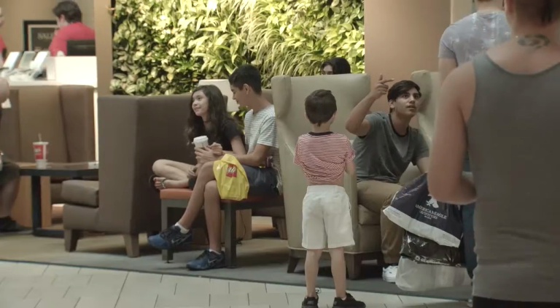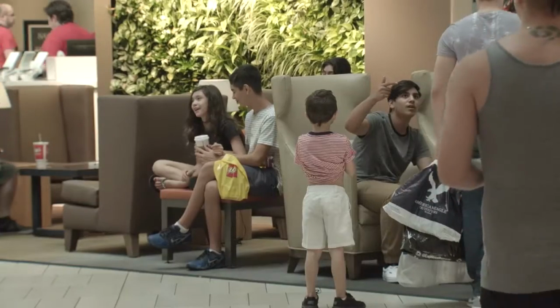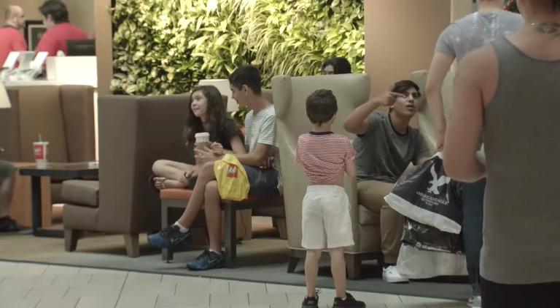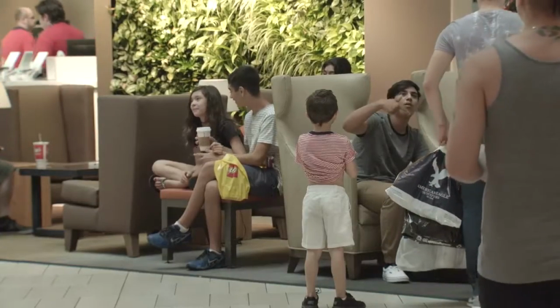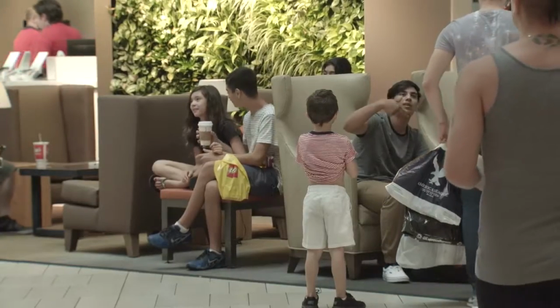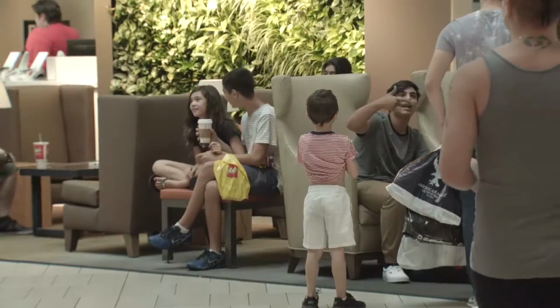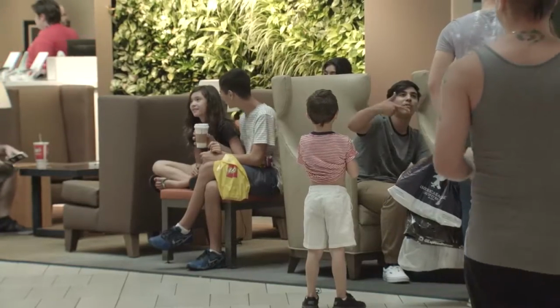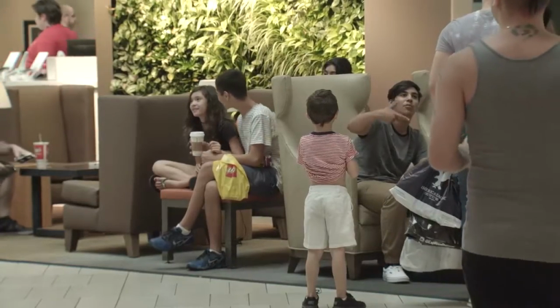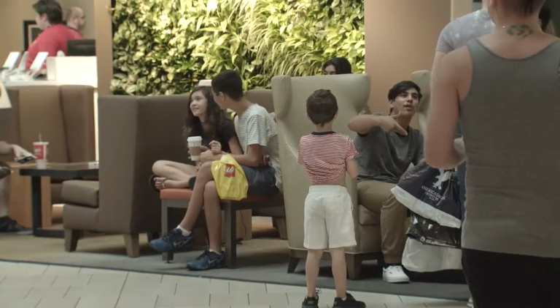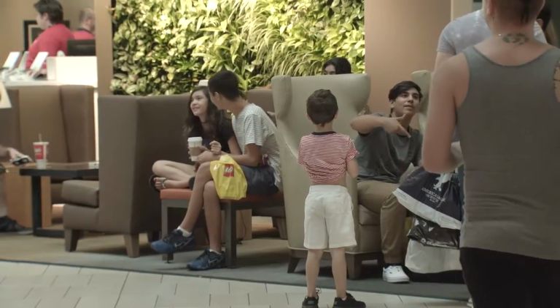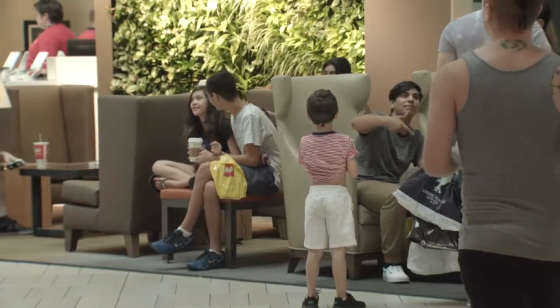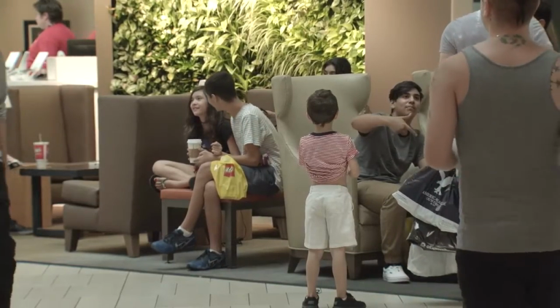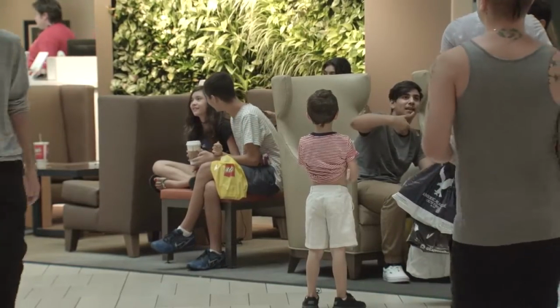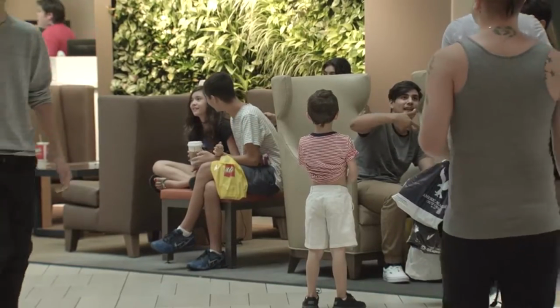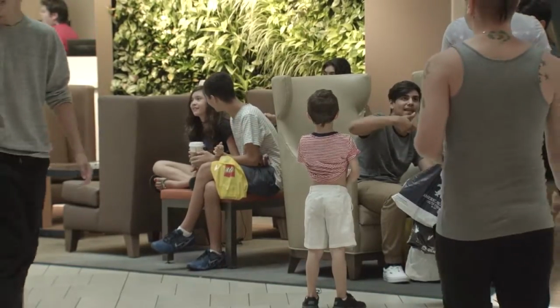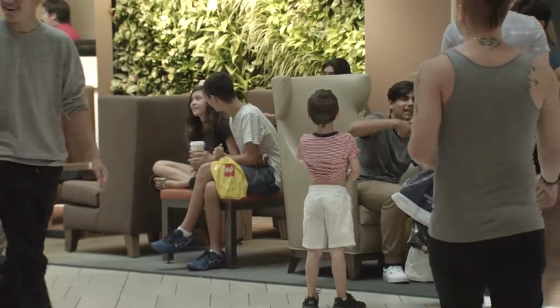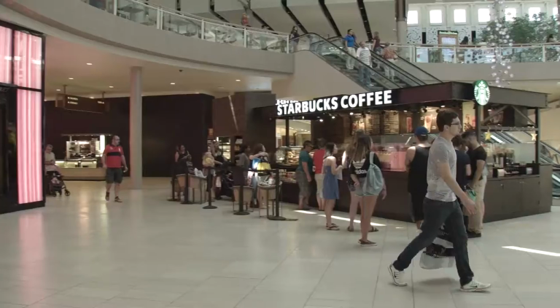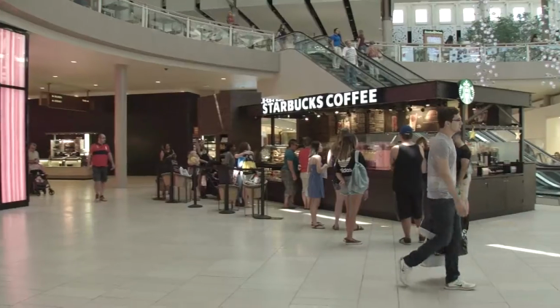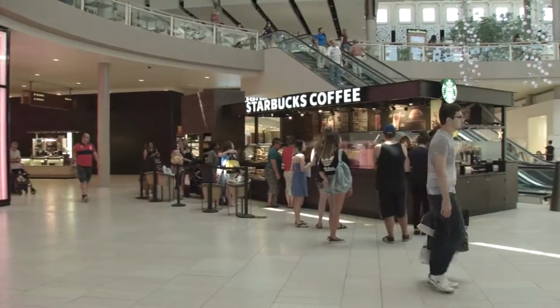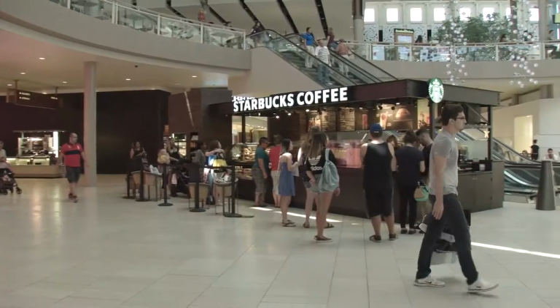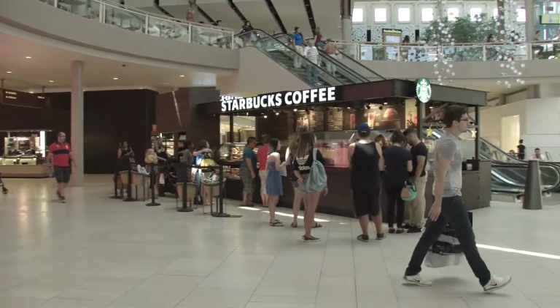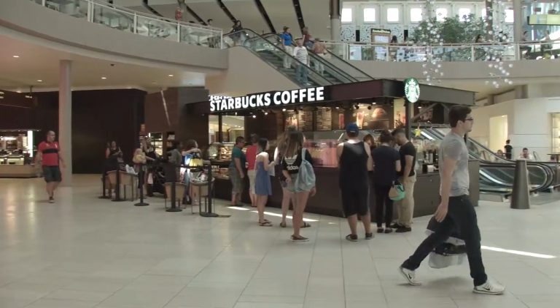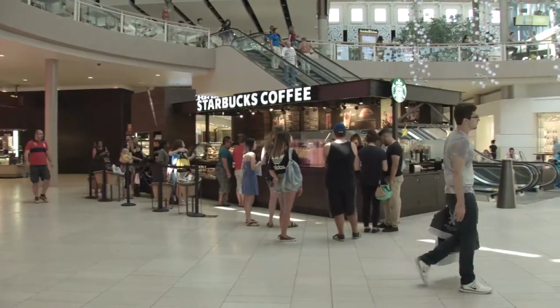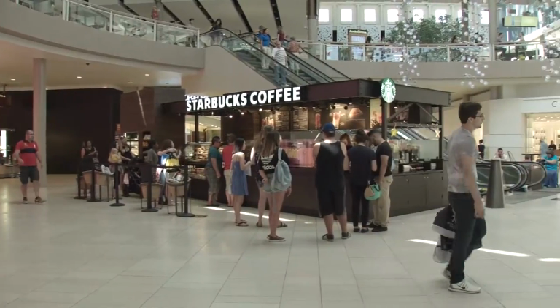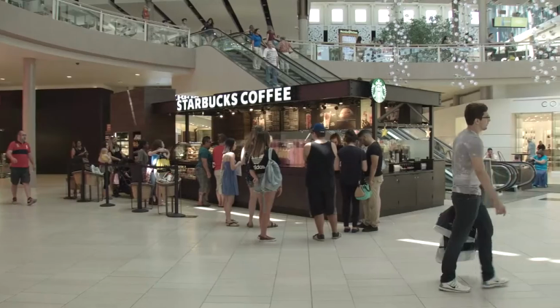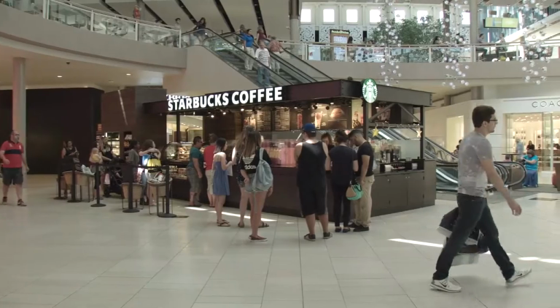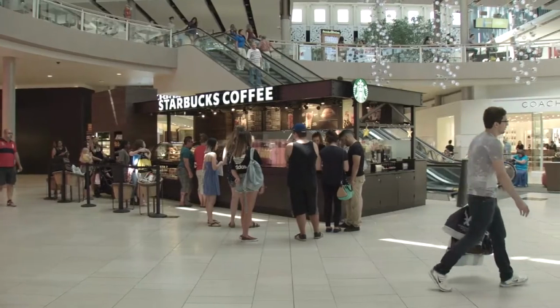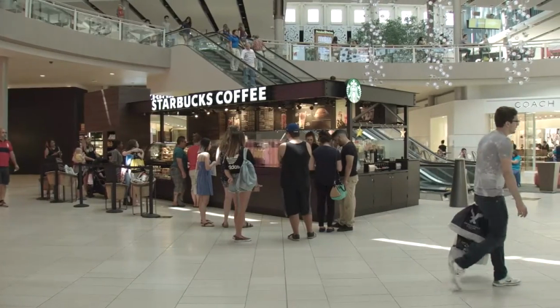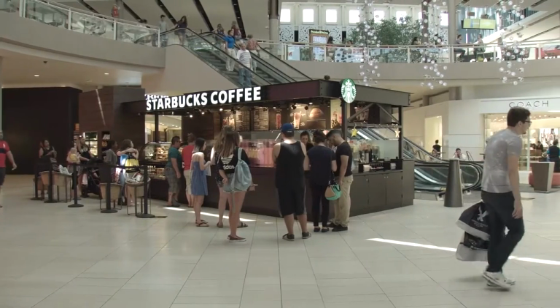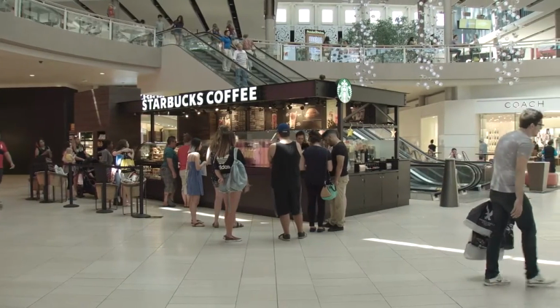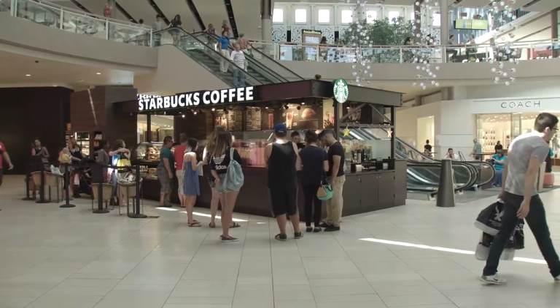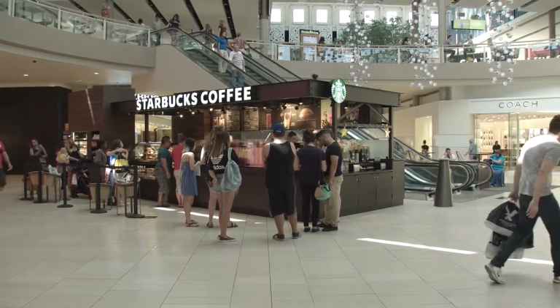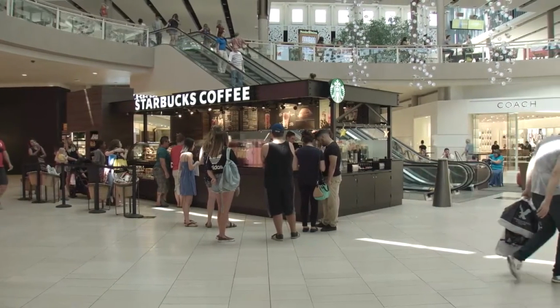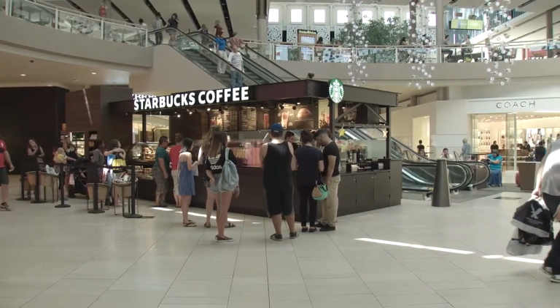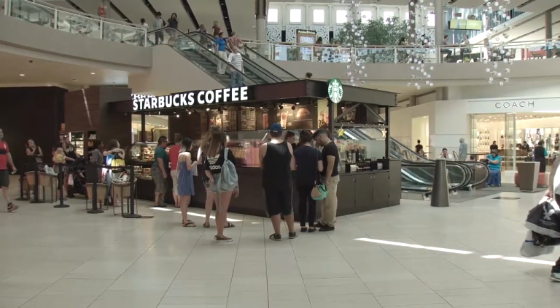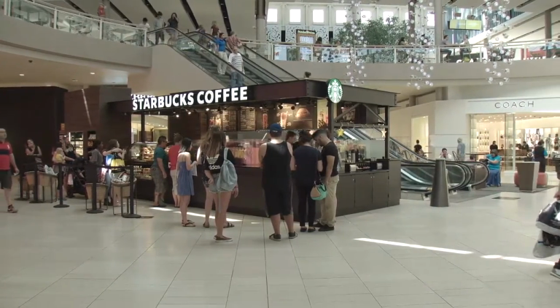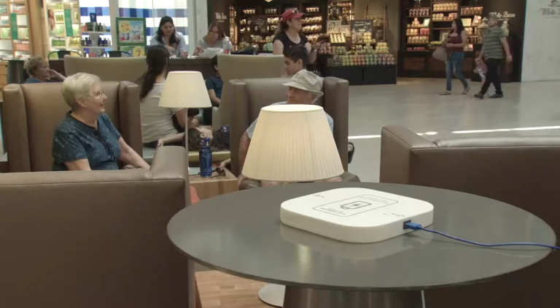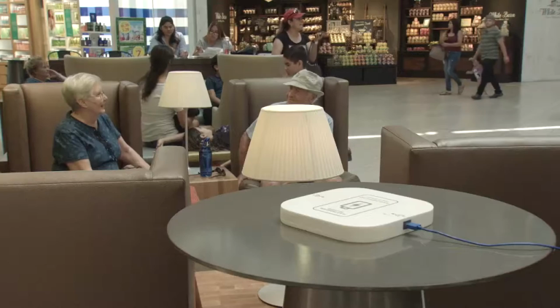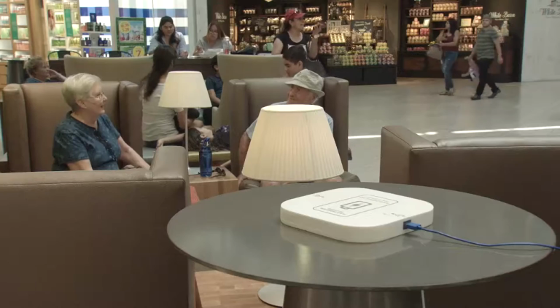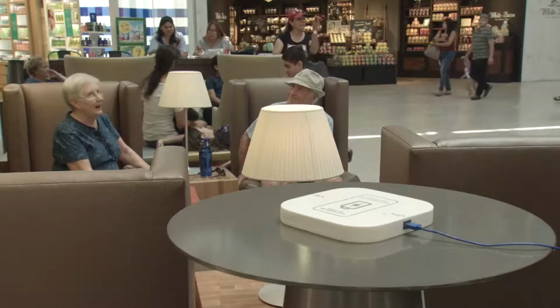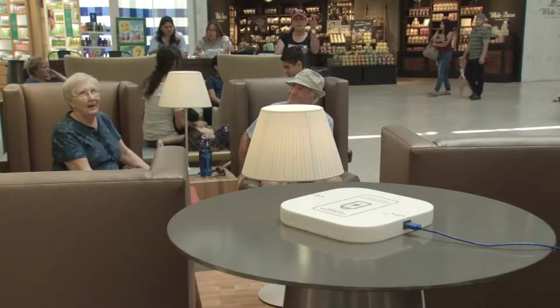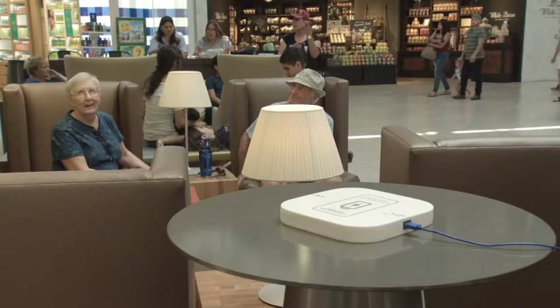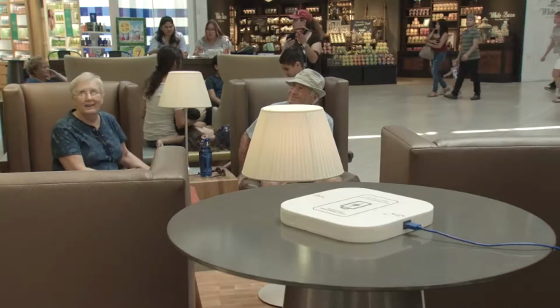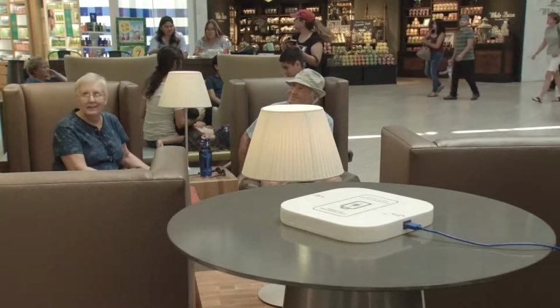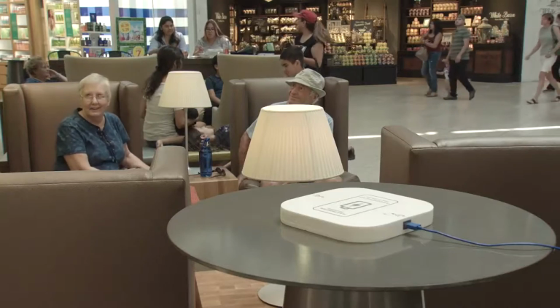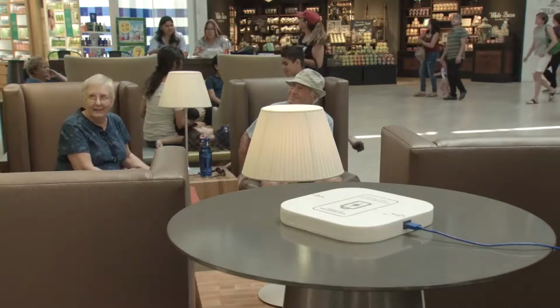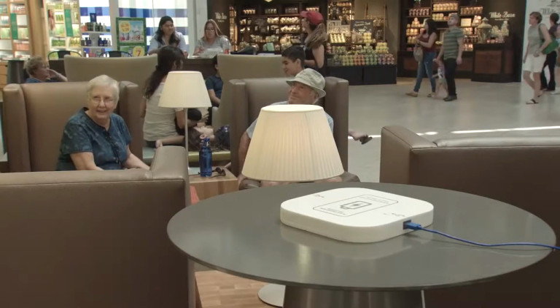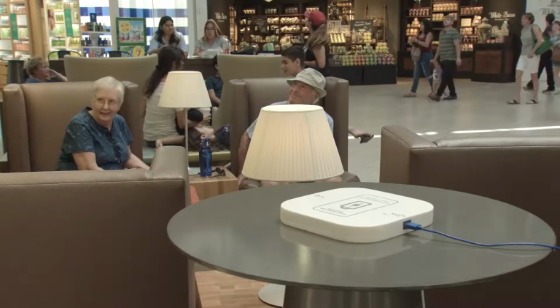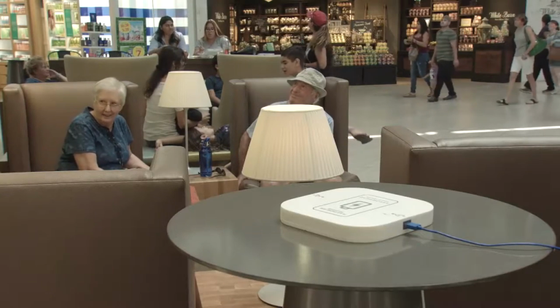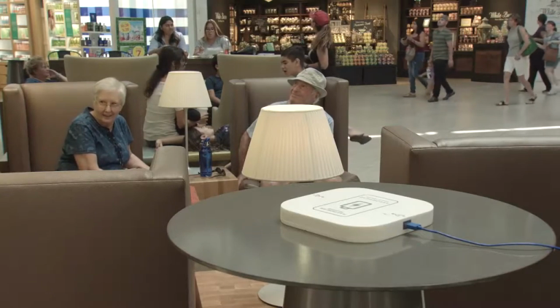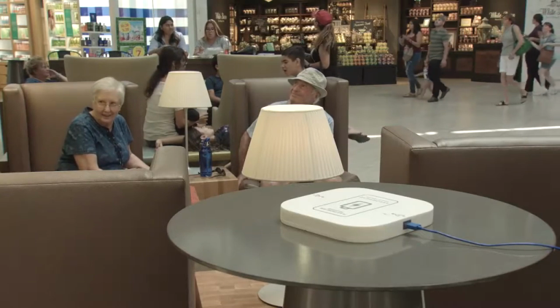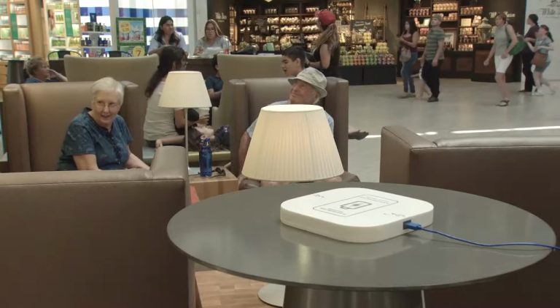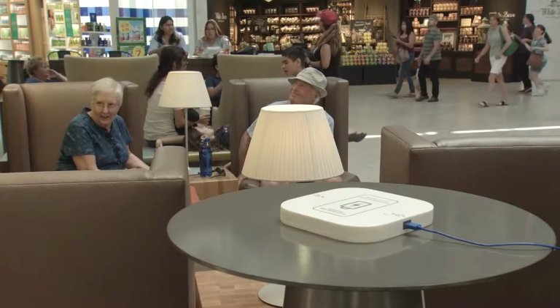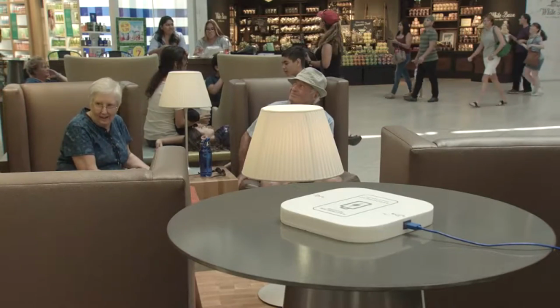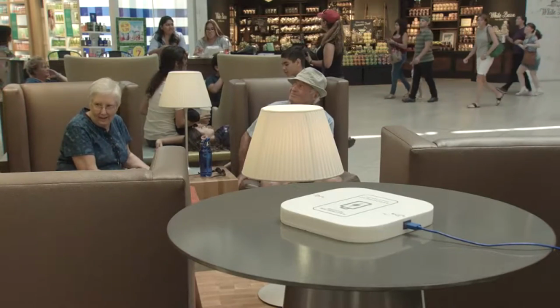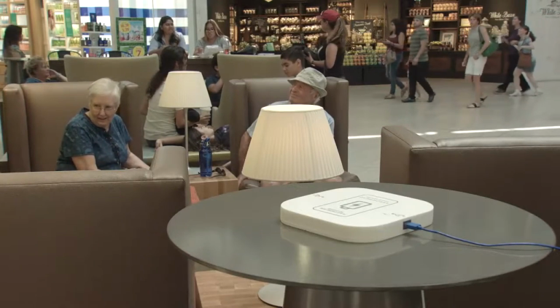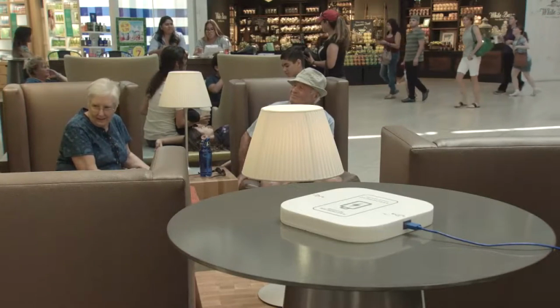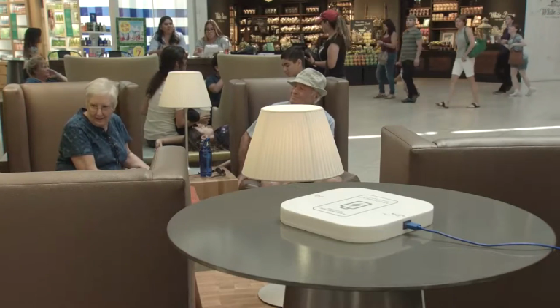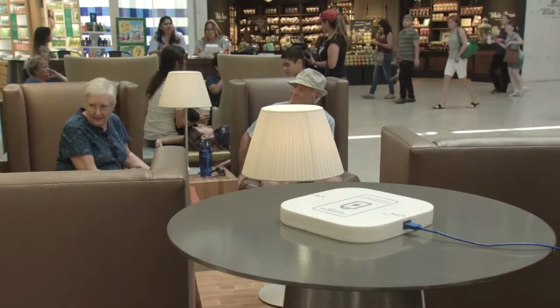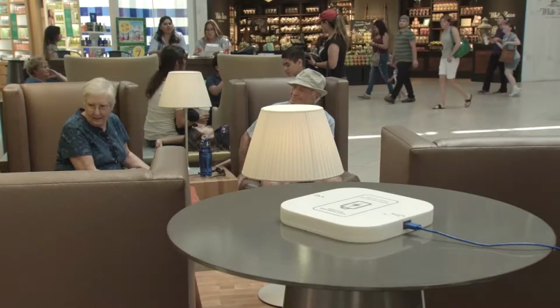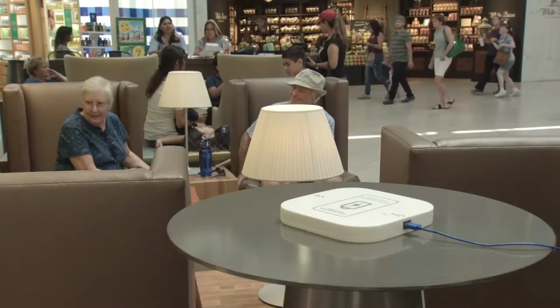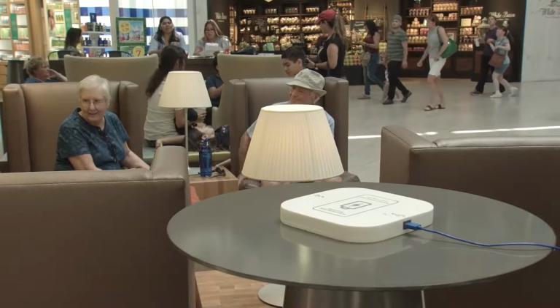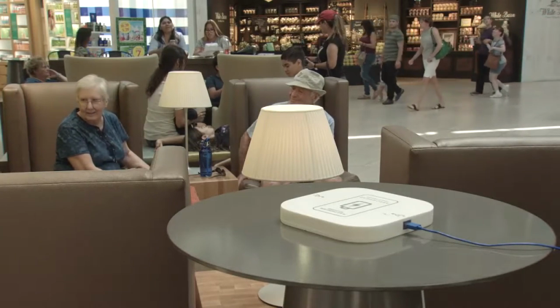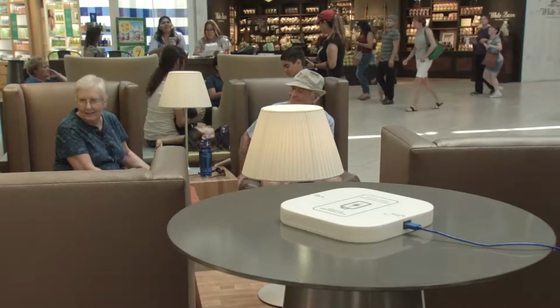We've also added brand new seating areas. We've moved Starbucks to Center Court, so it's just a lot more of a coffee shop feel in the Center Court.